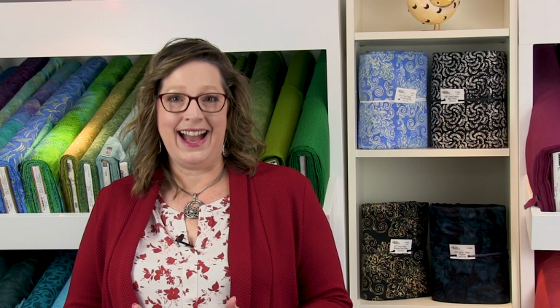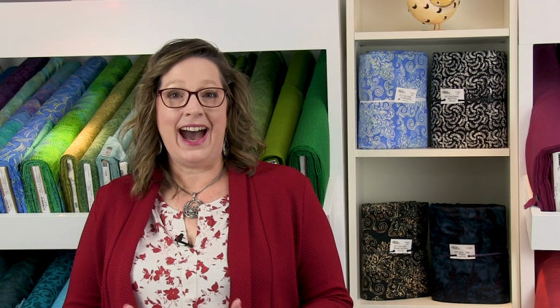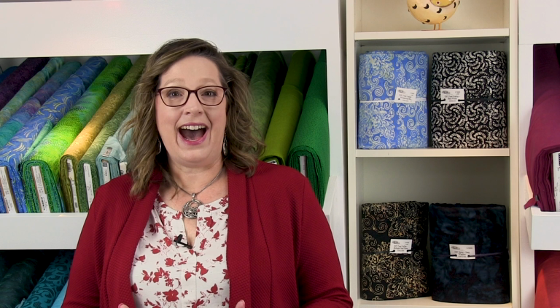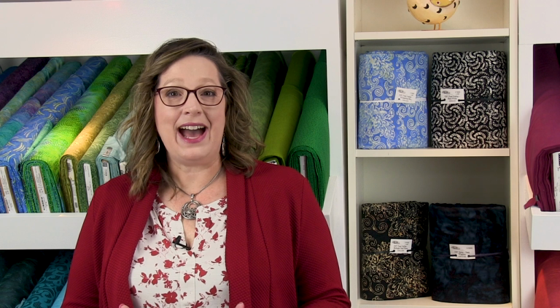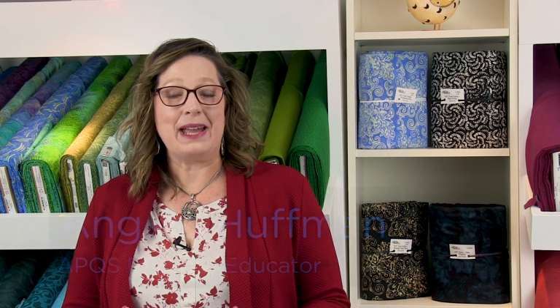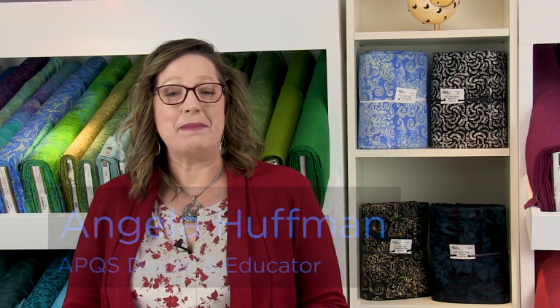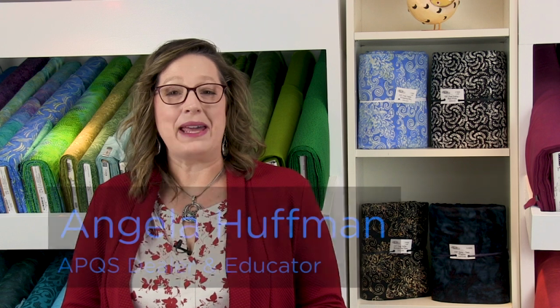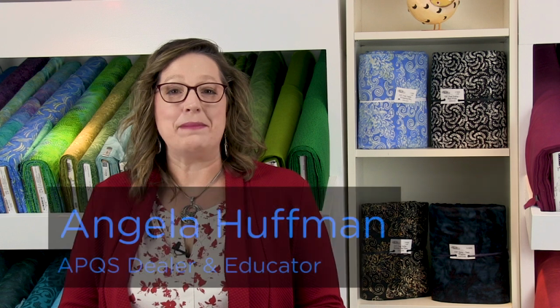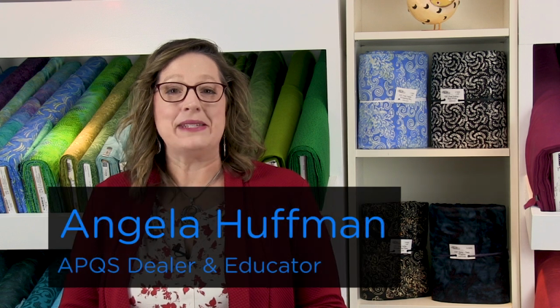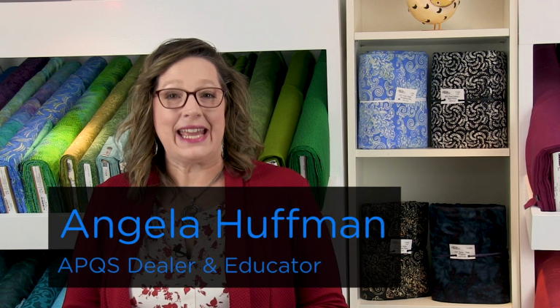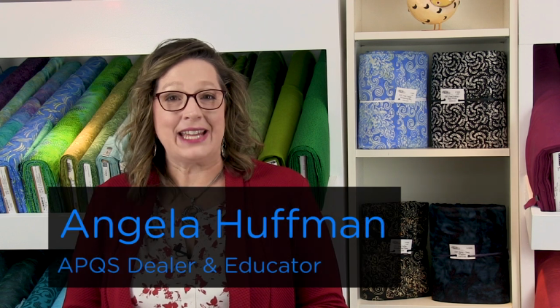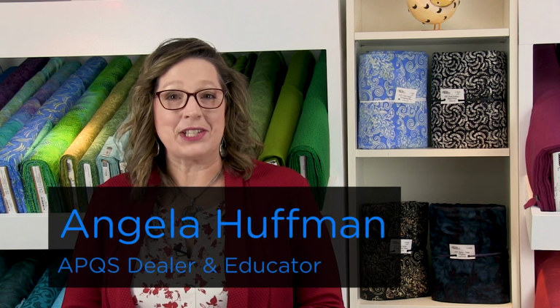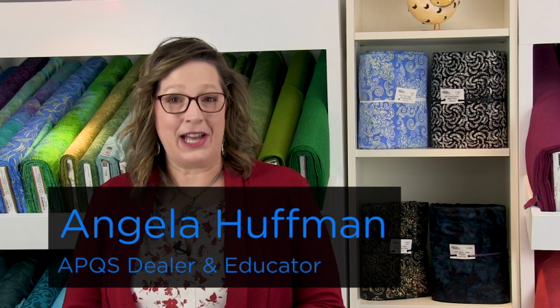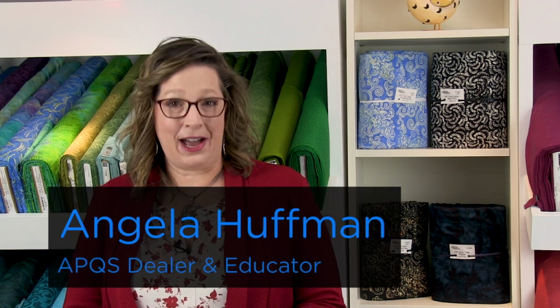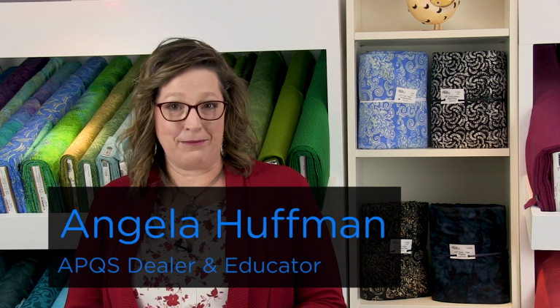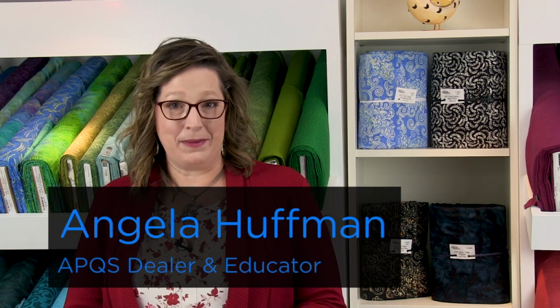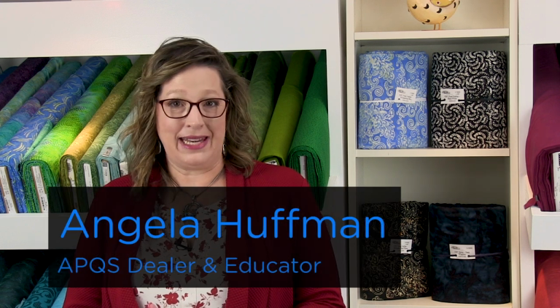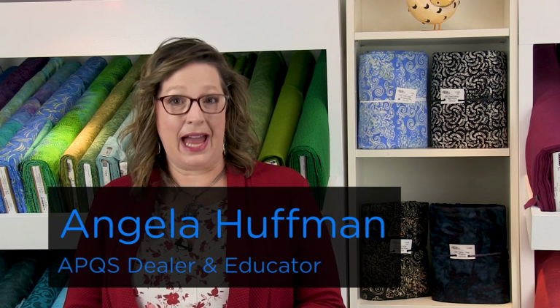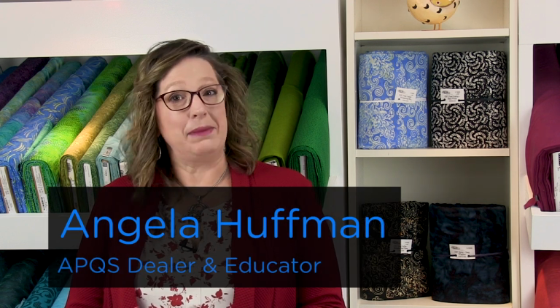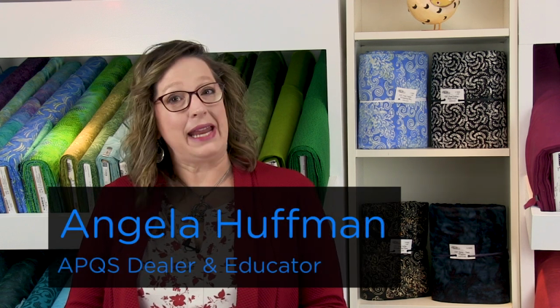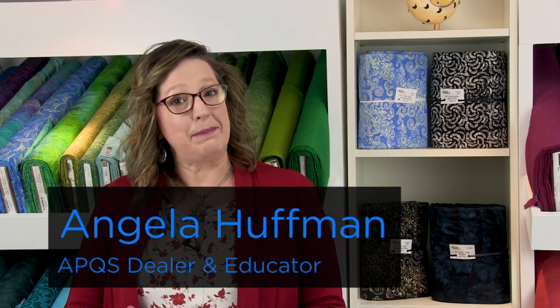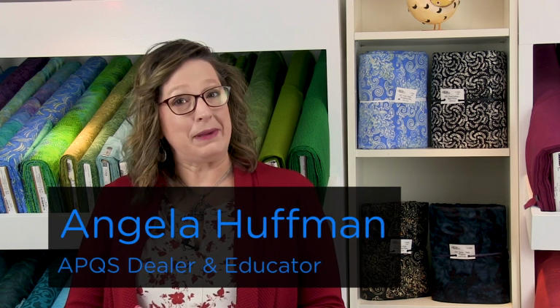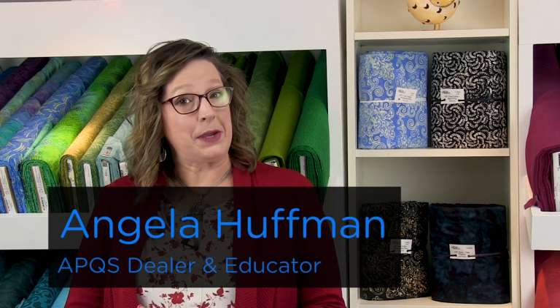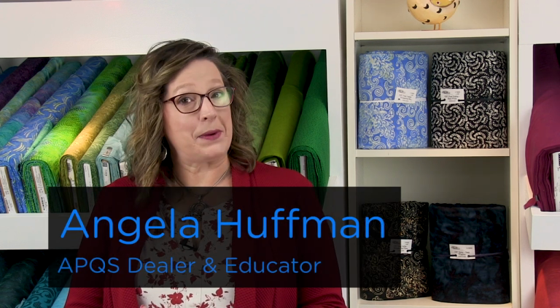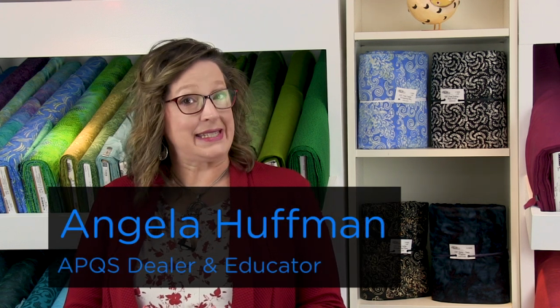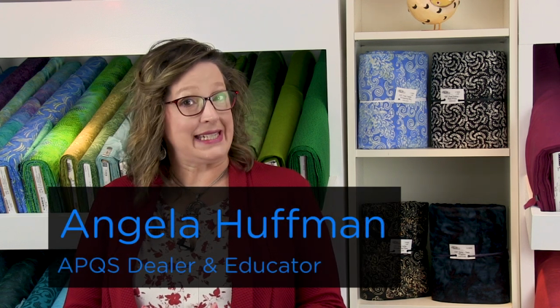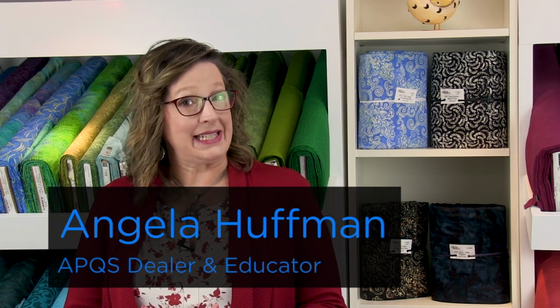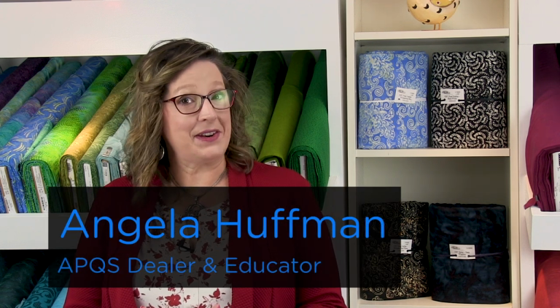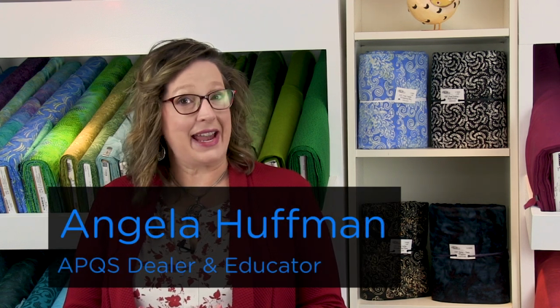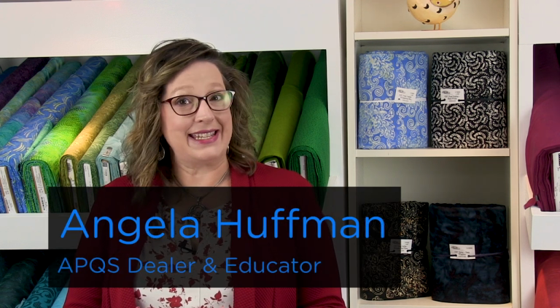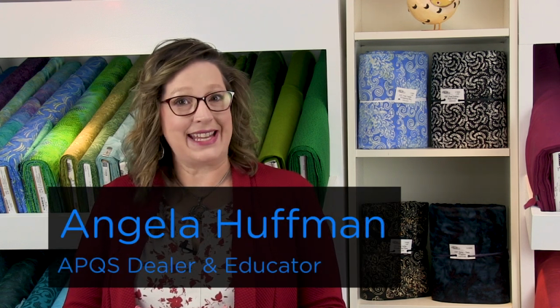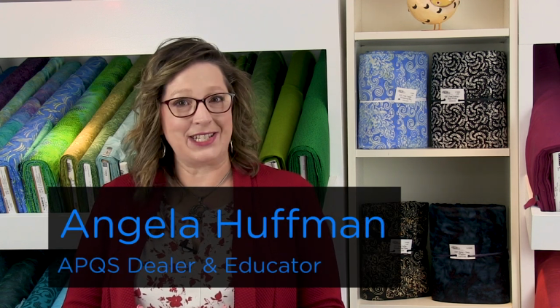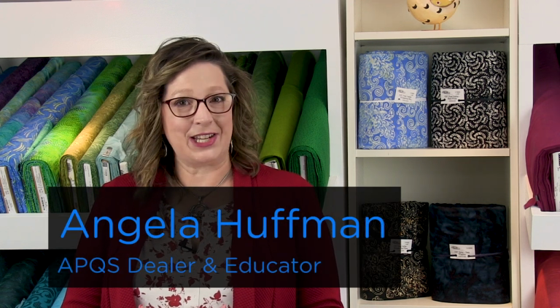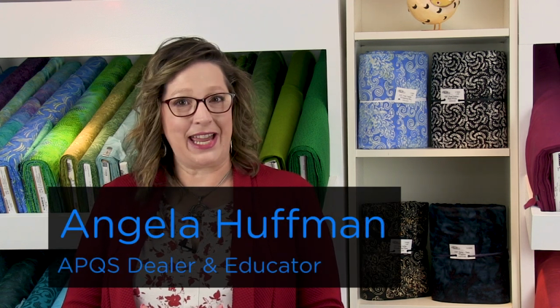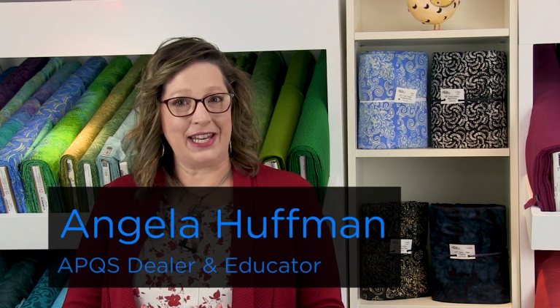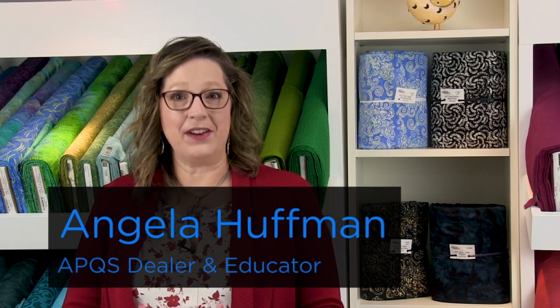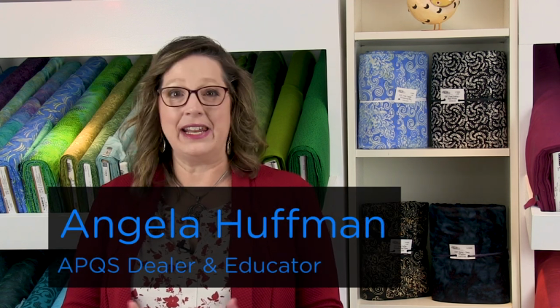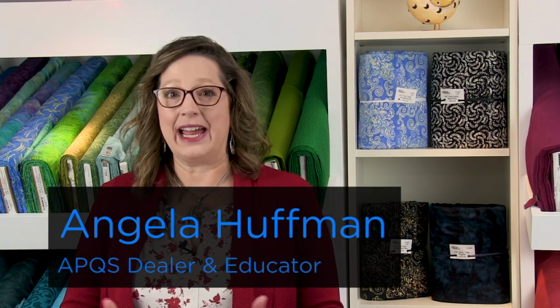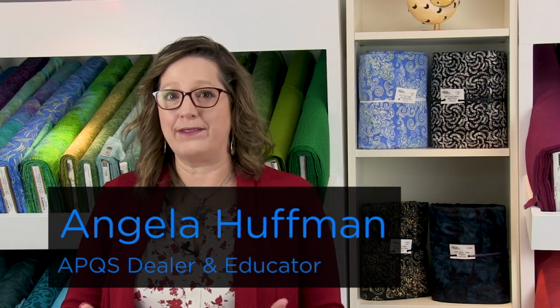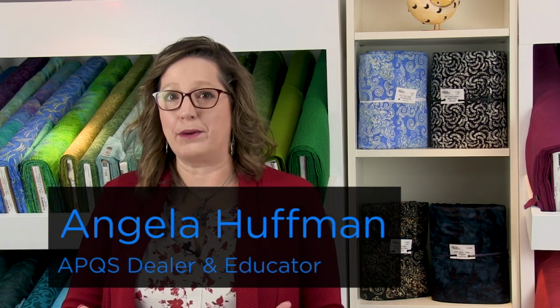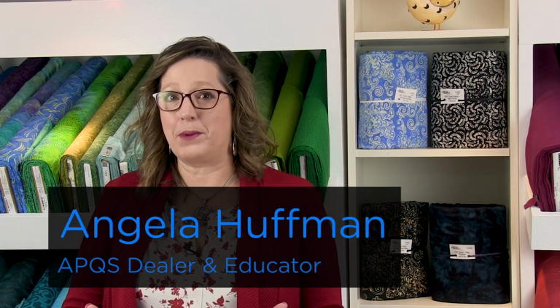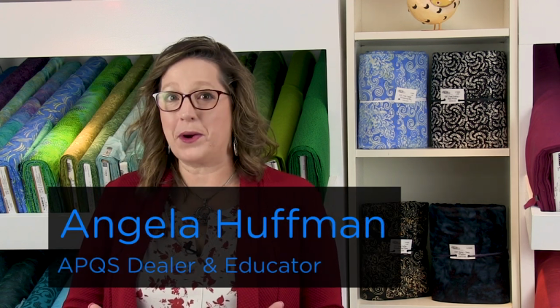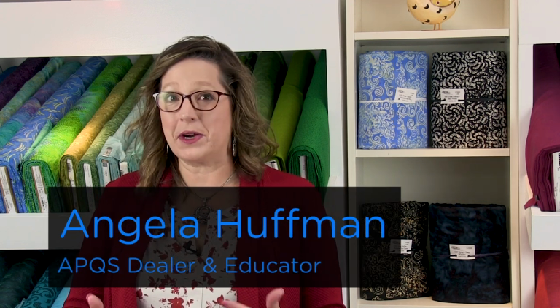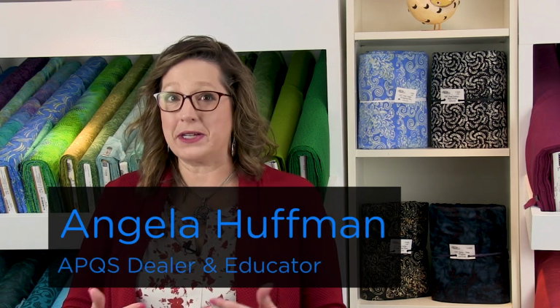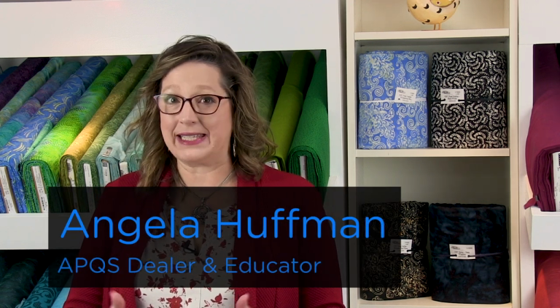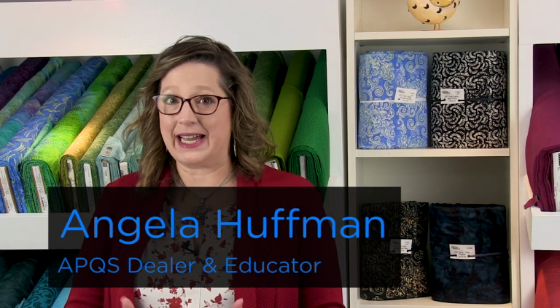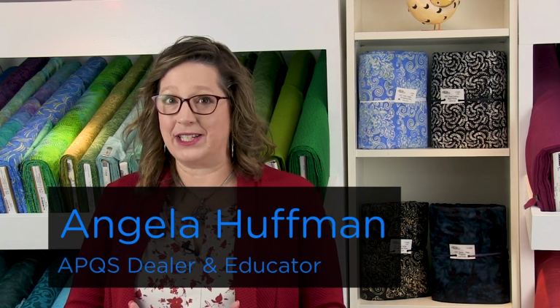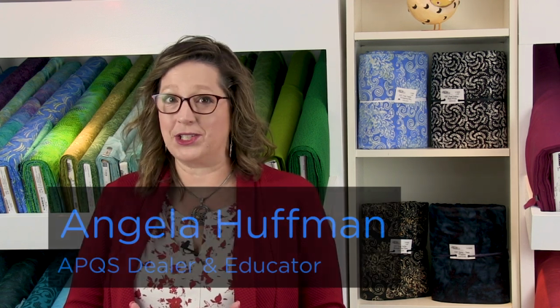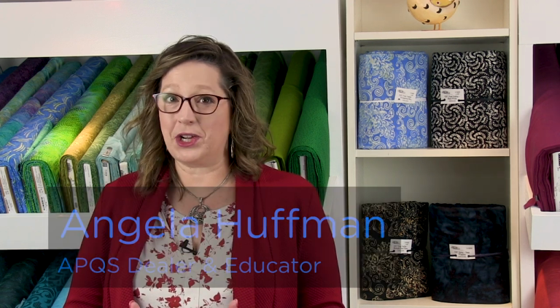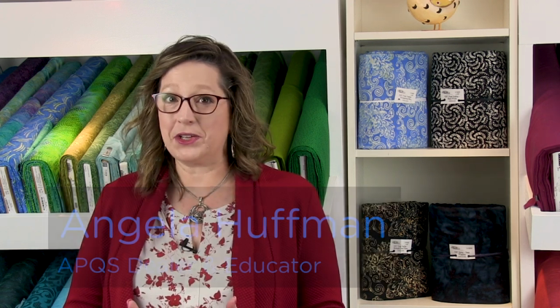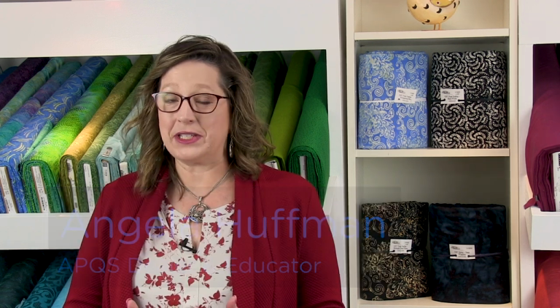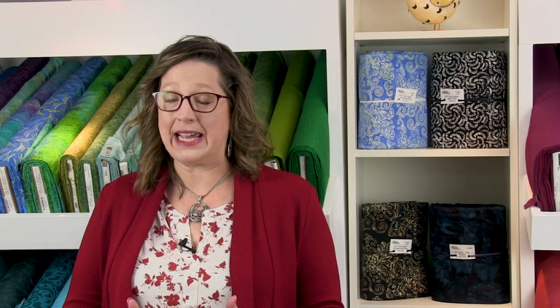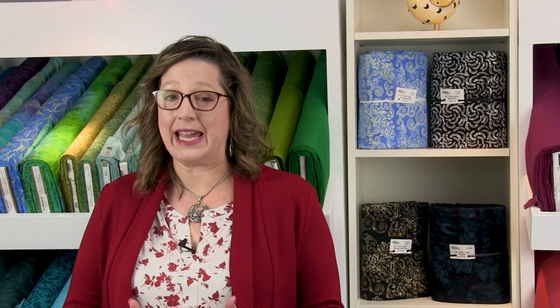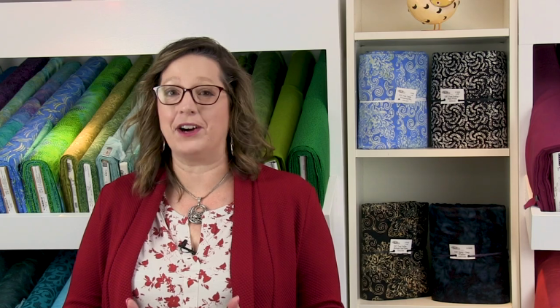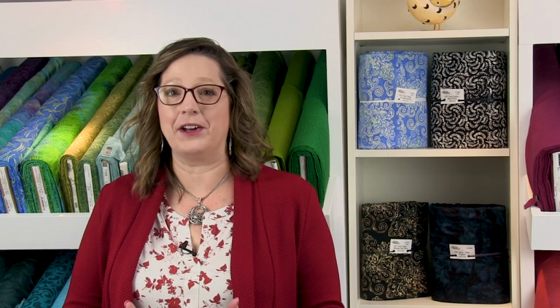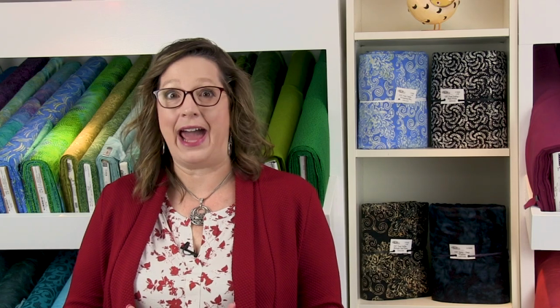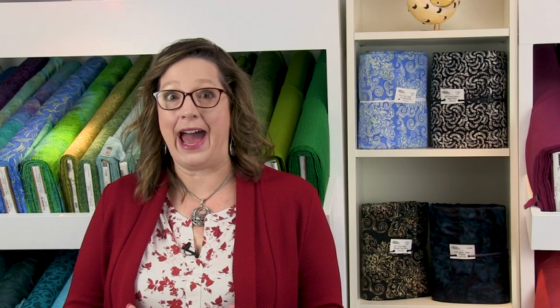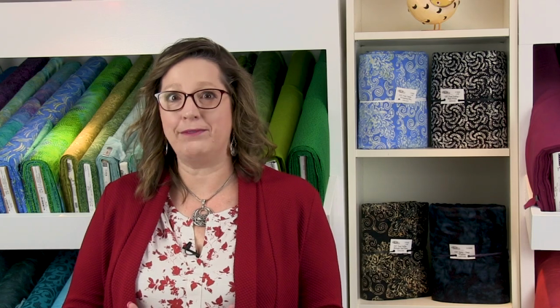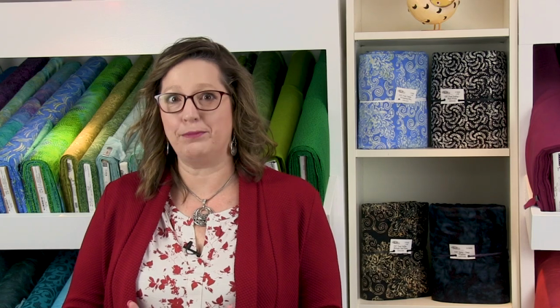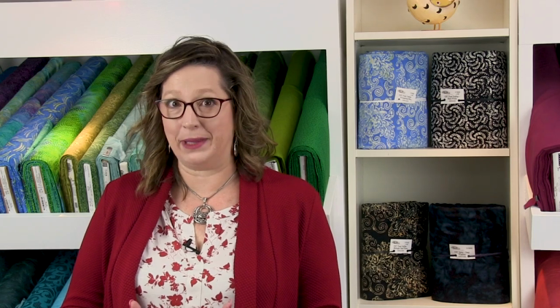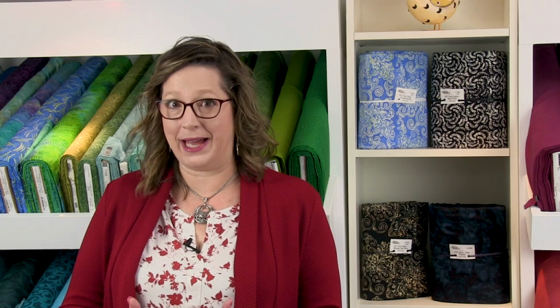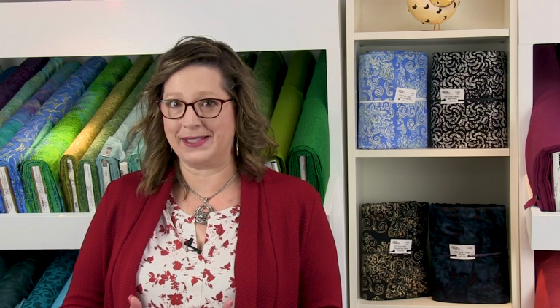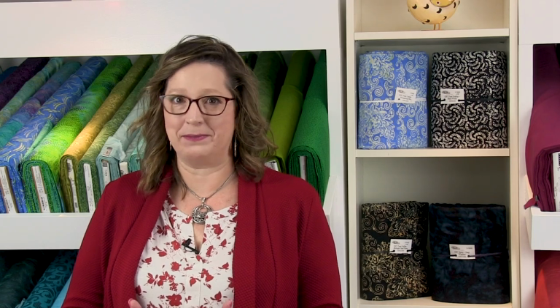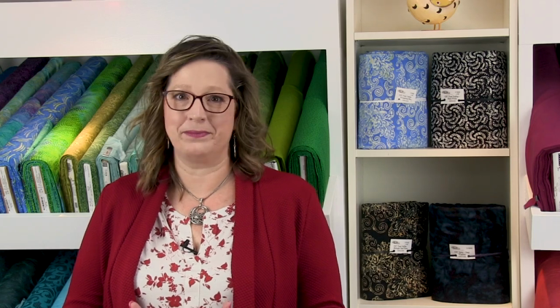Hi, my name is Angela Huffman. I'm an APQS dealer and educator, and I have a border design to show you today called Half Blossom.